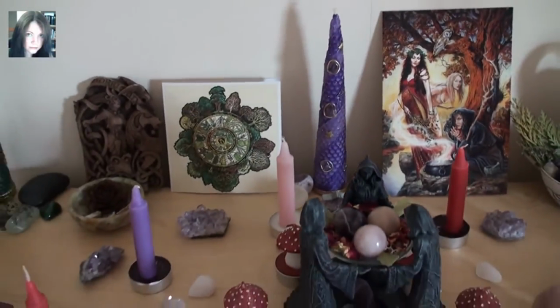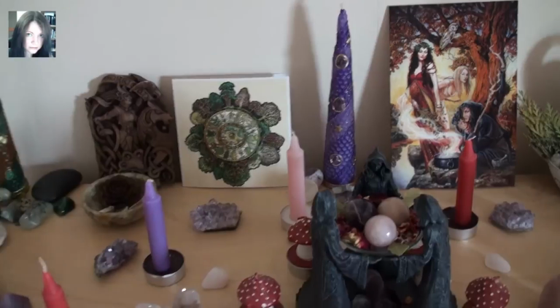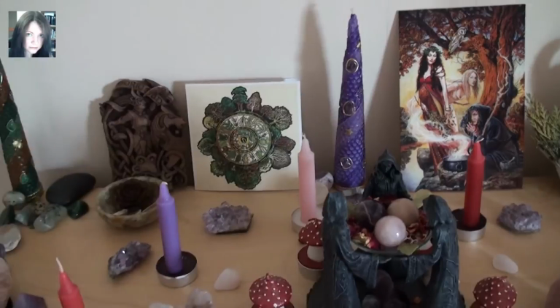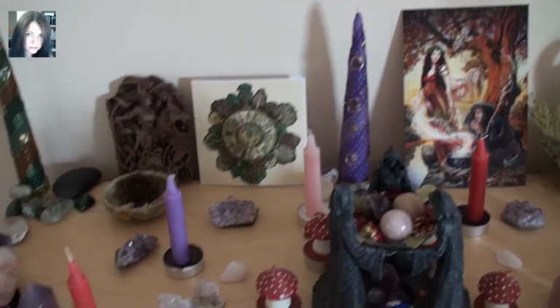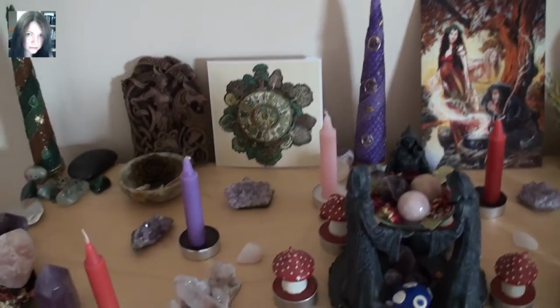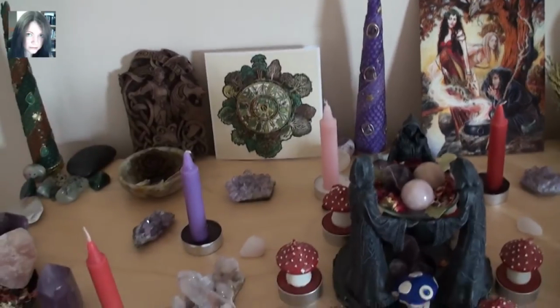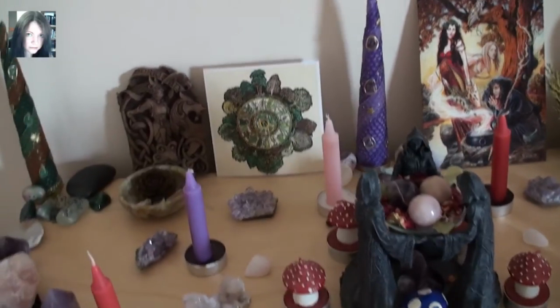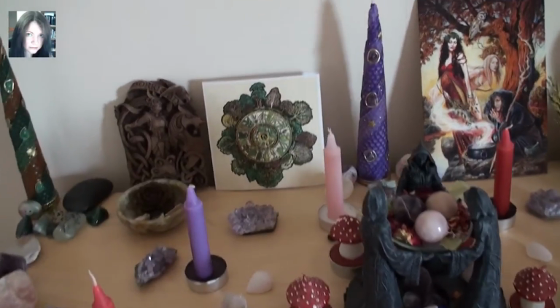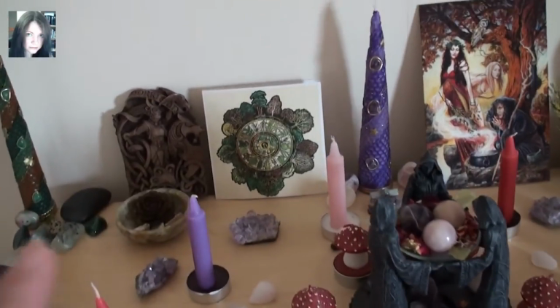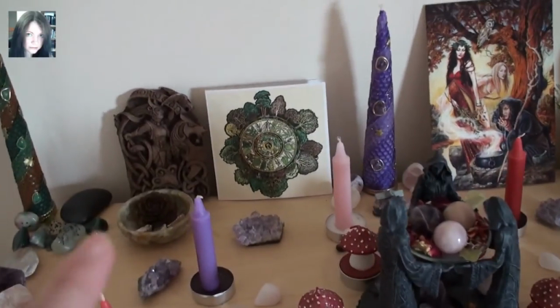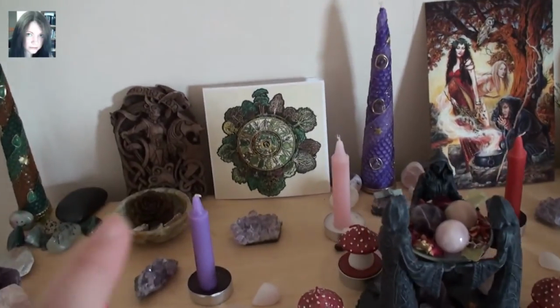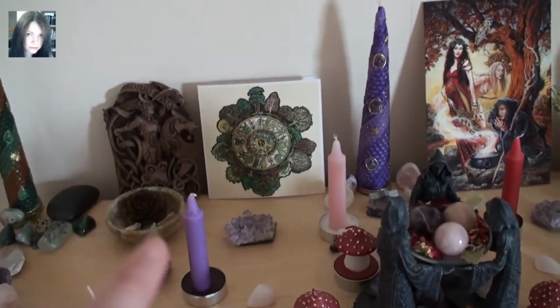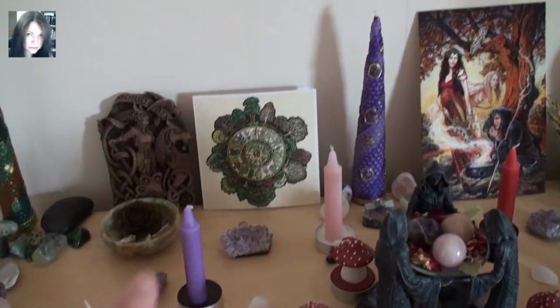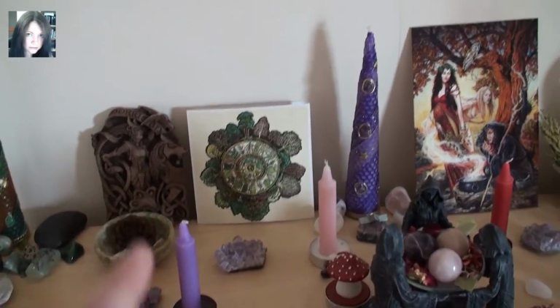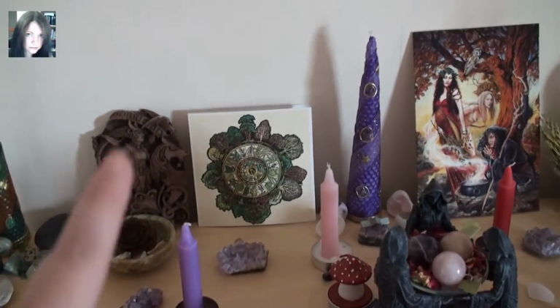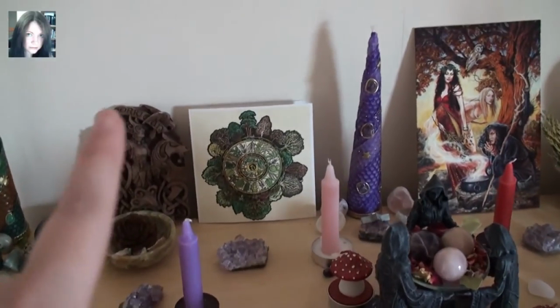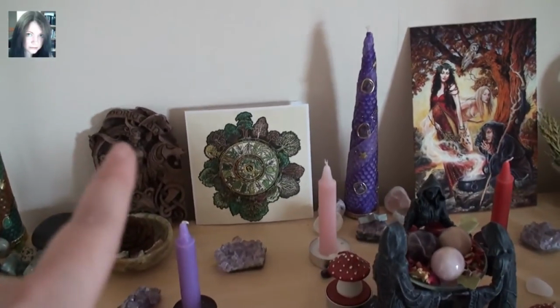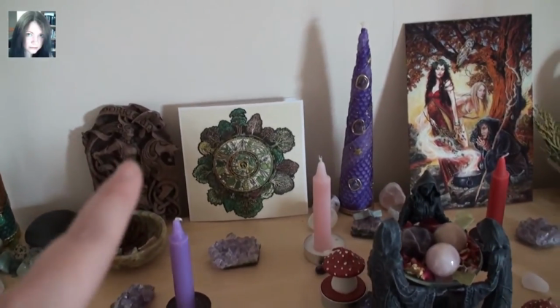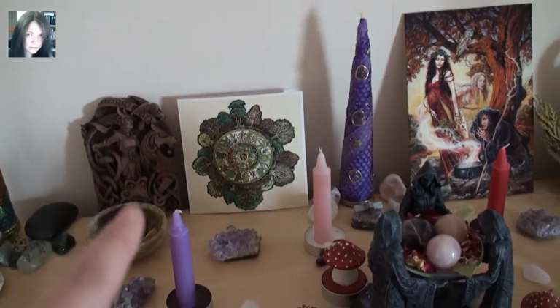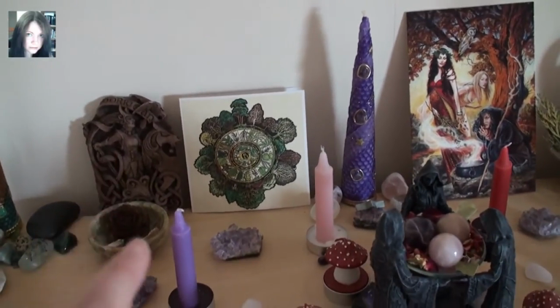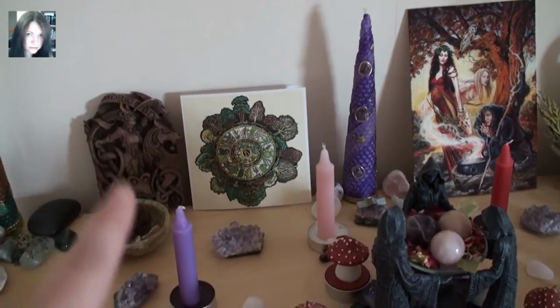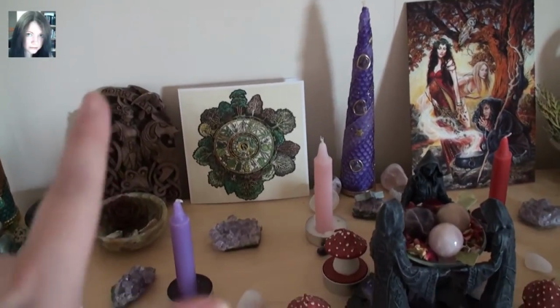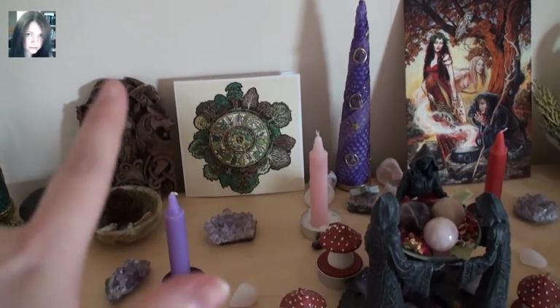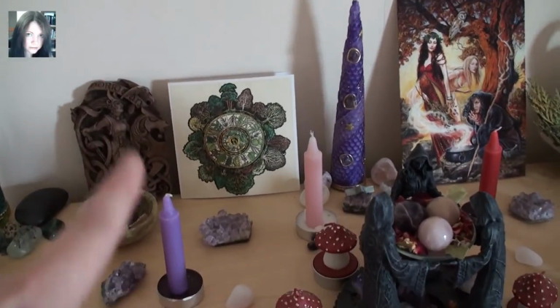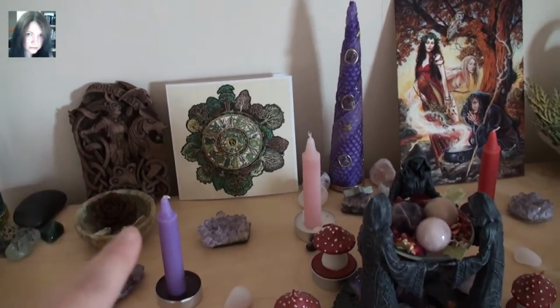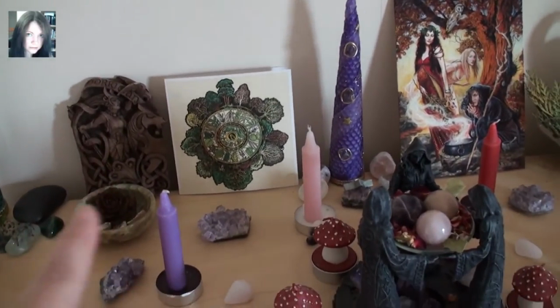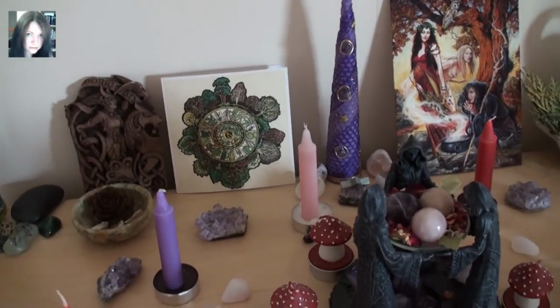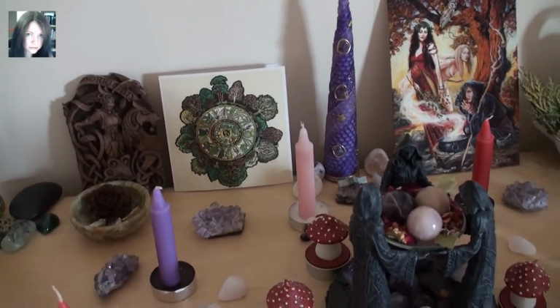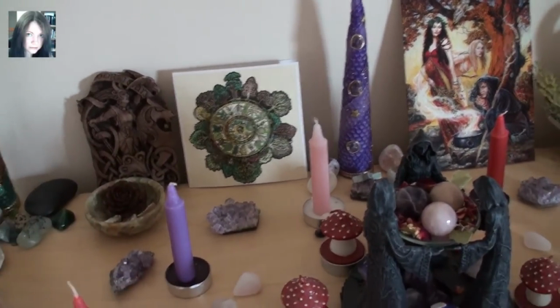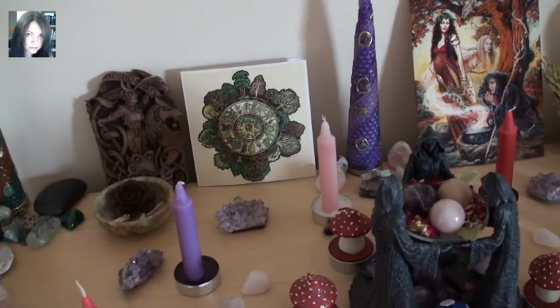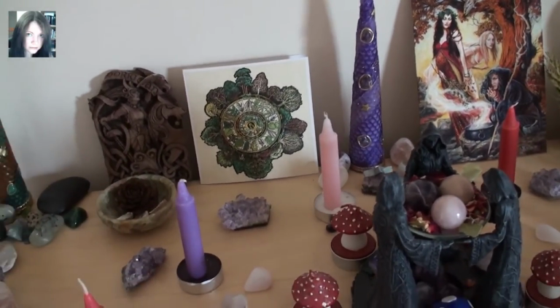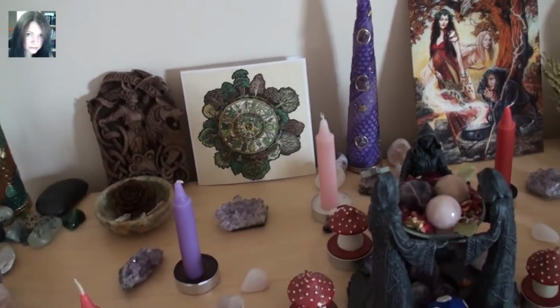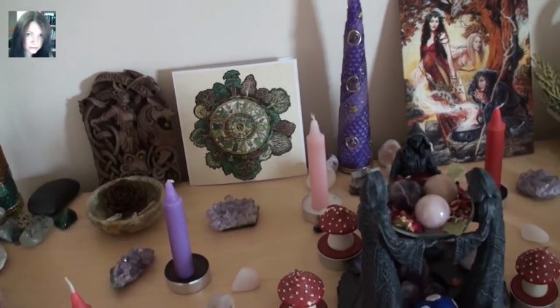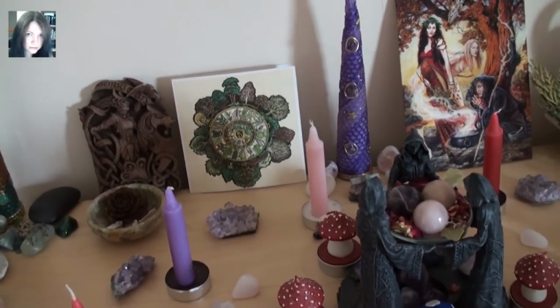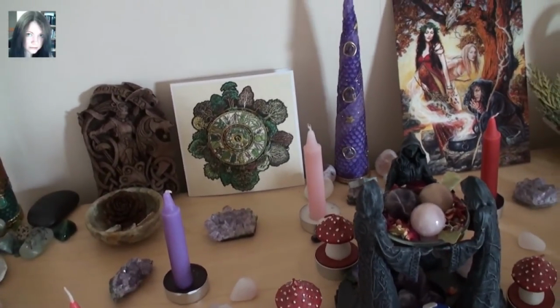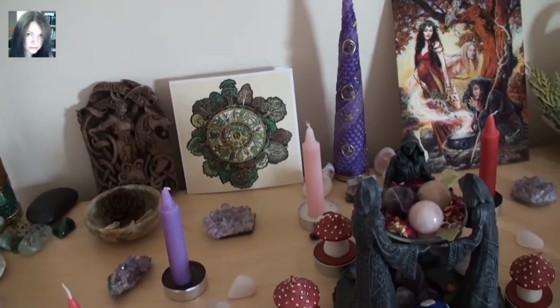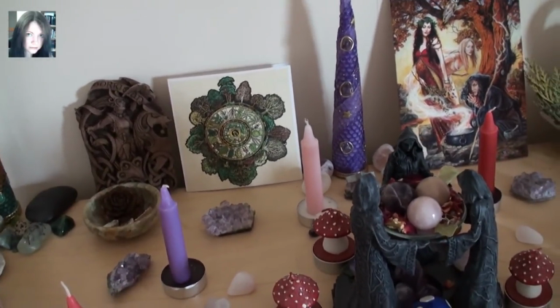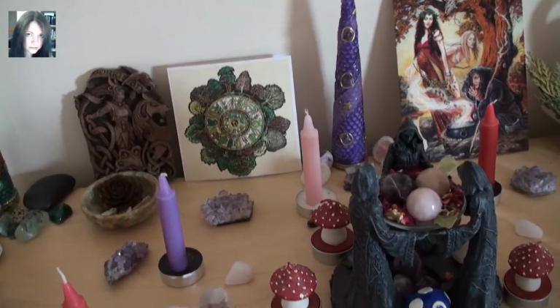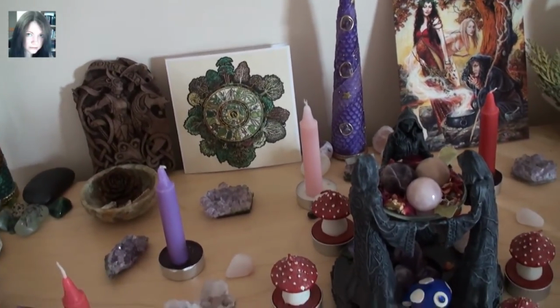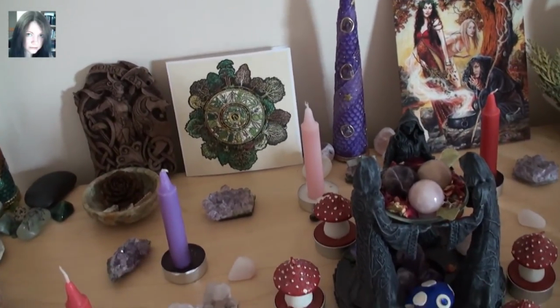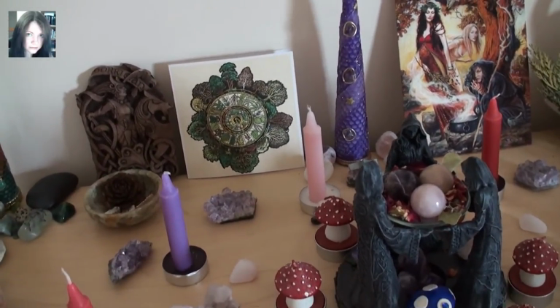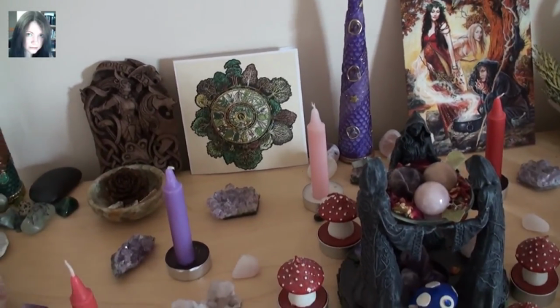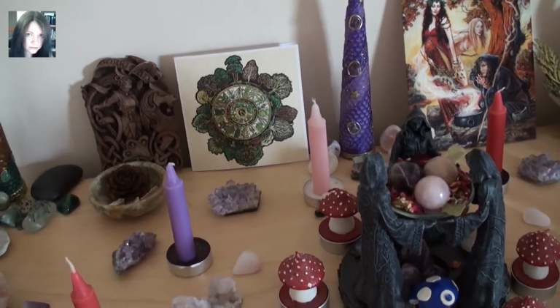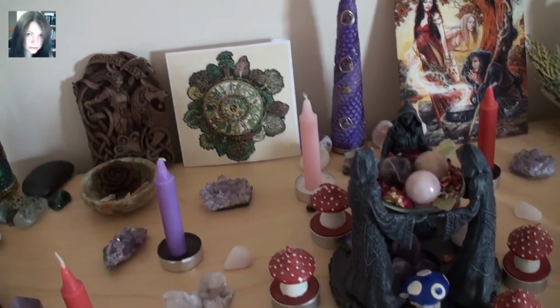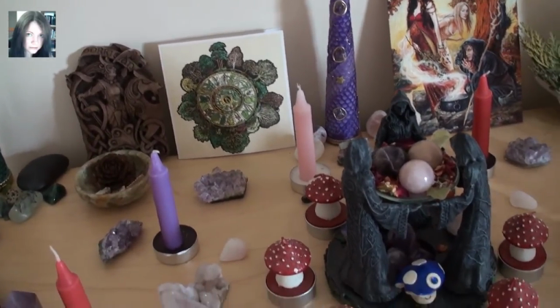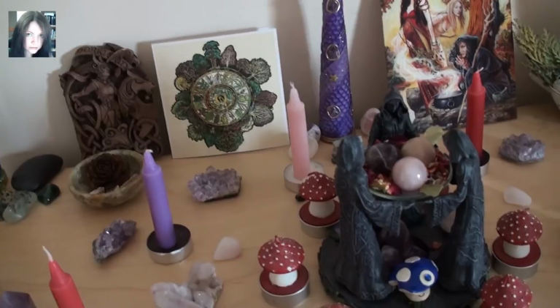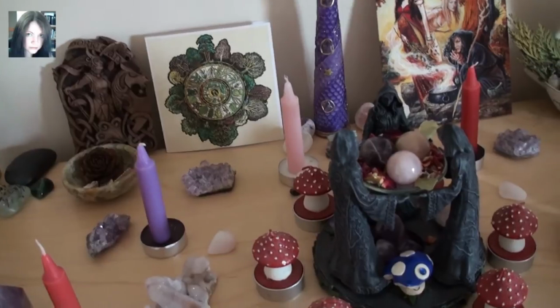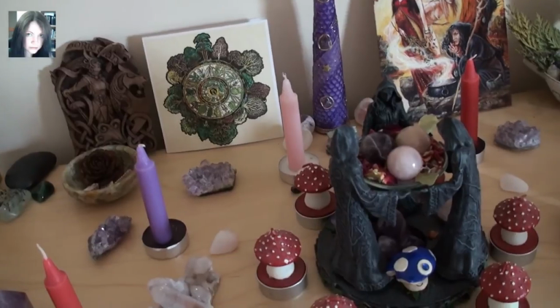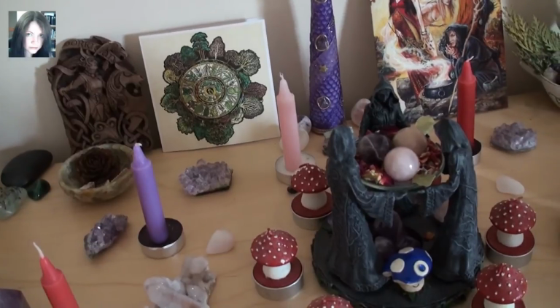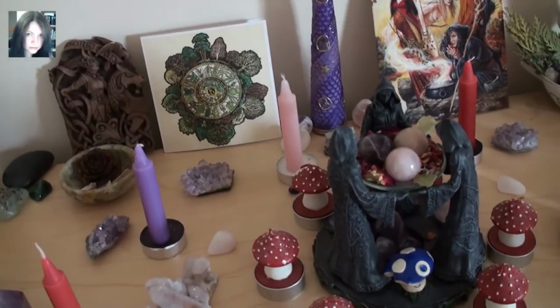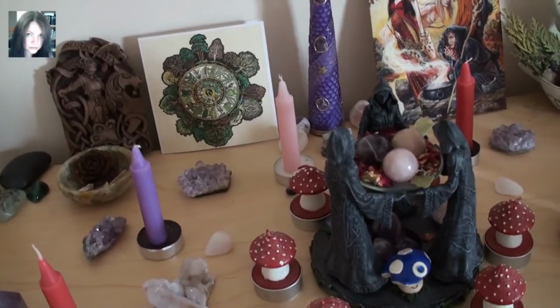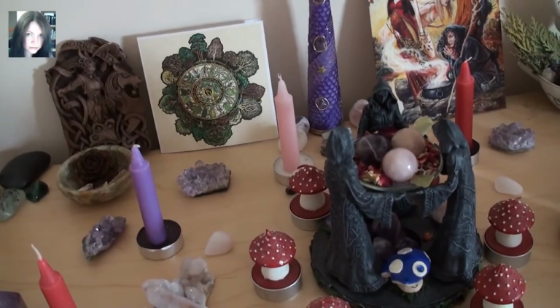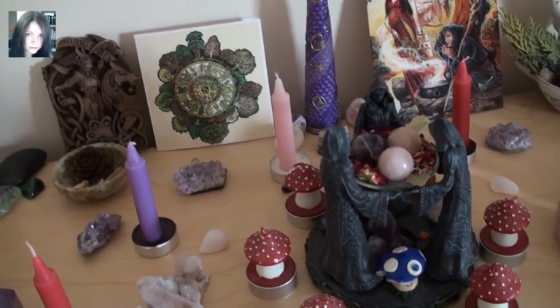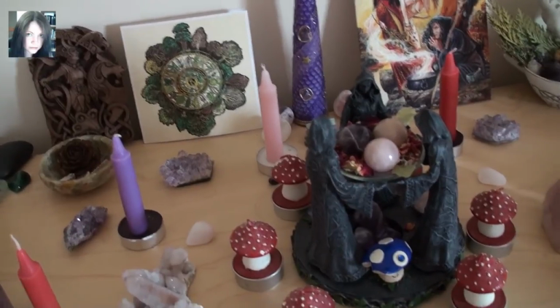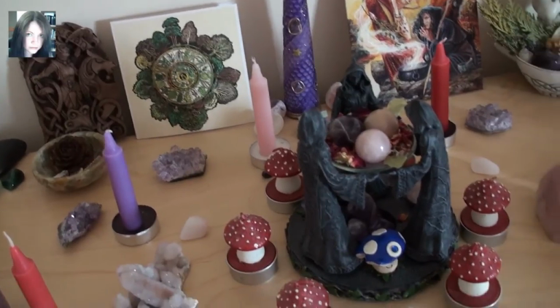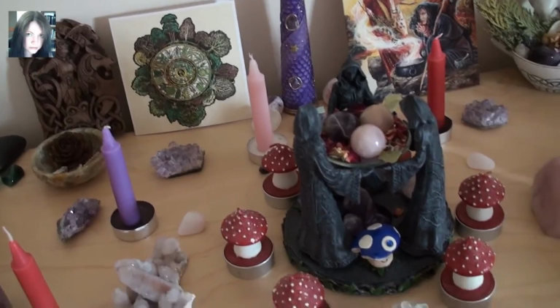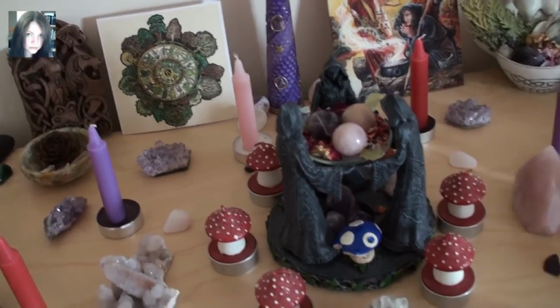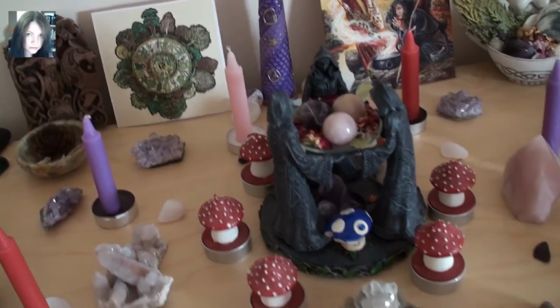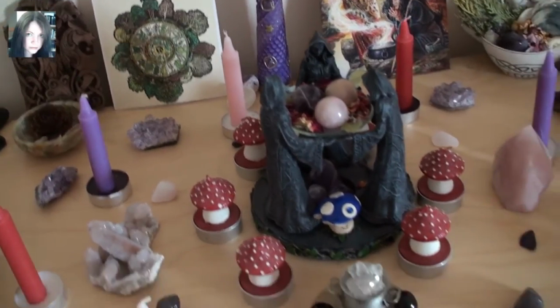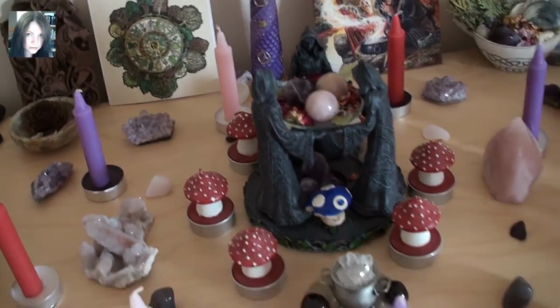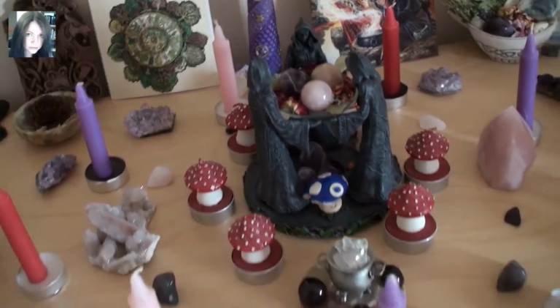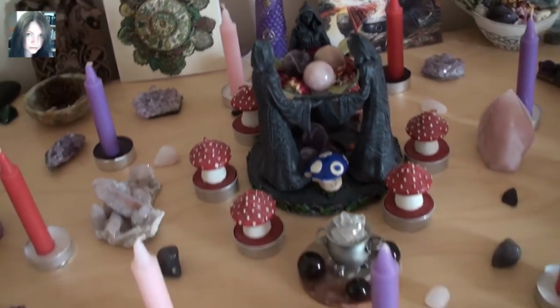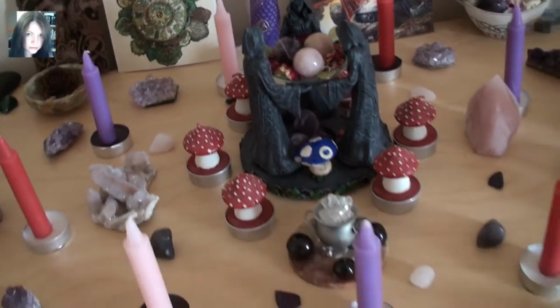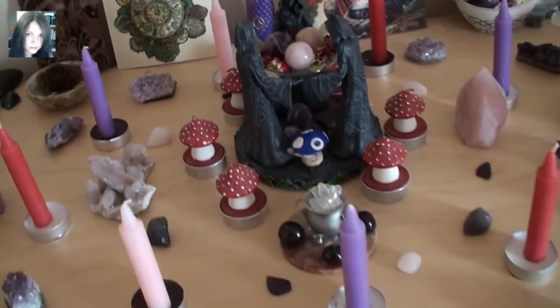There are a few offerings for the Morrigan on here because she insisted on being on this altar in the seasonal respect as well, so she is.